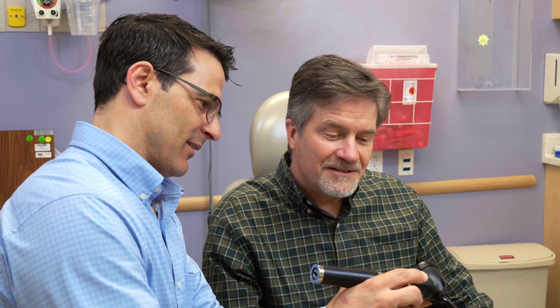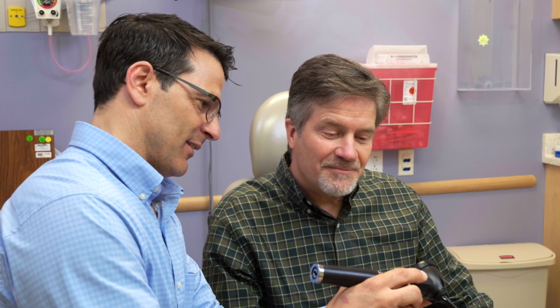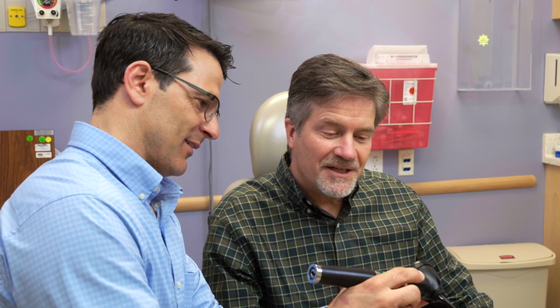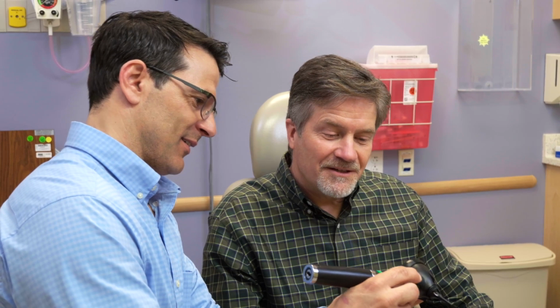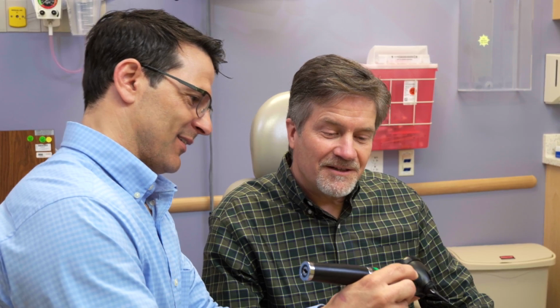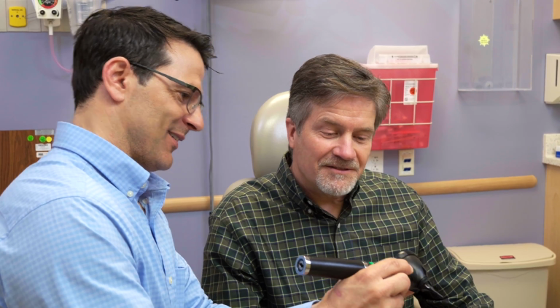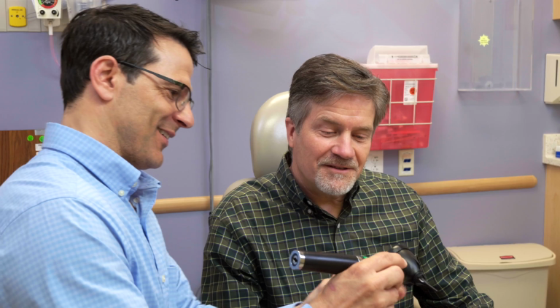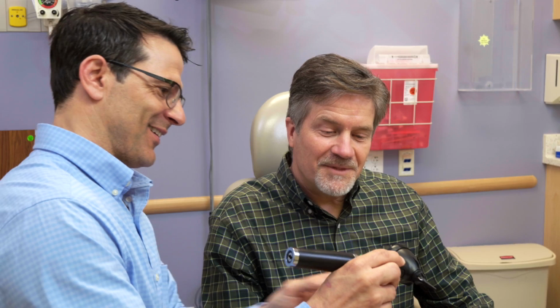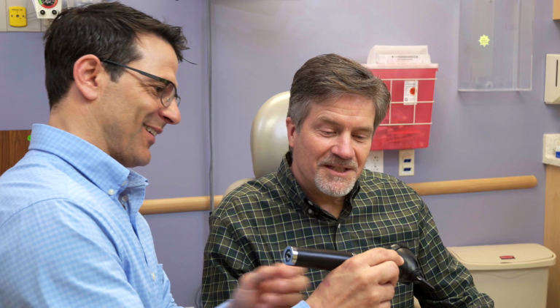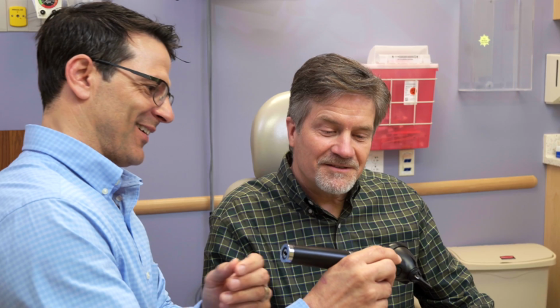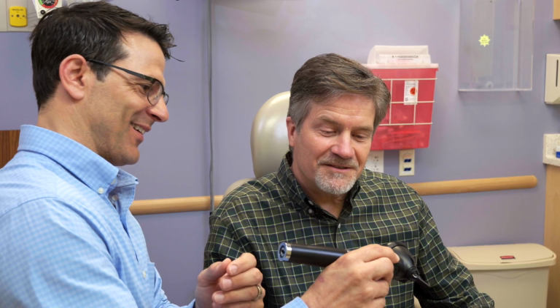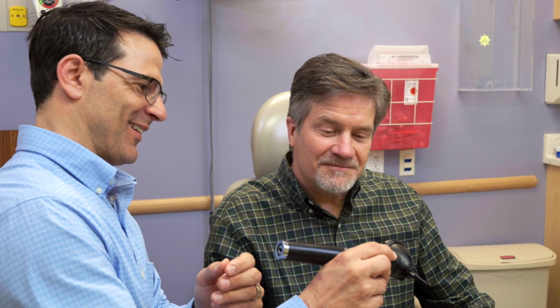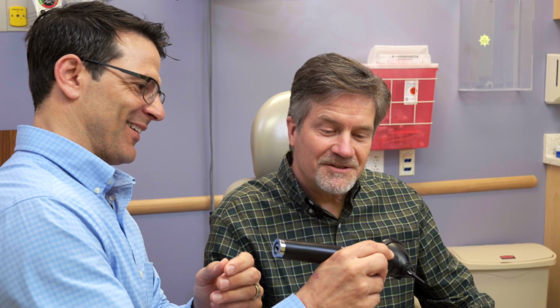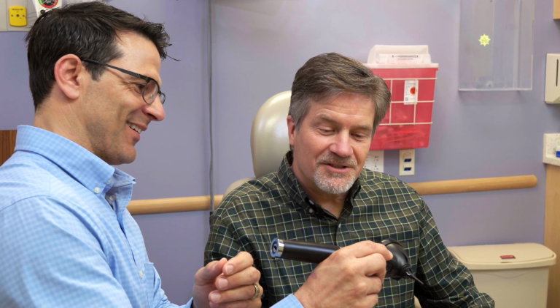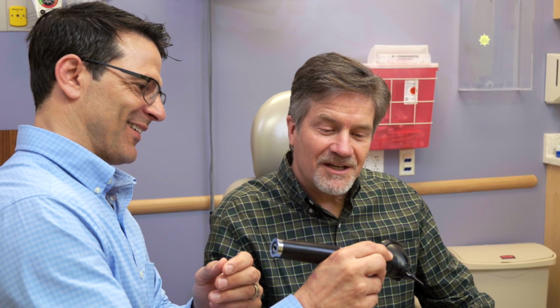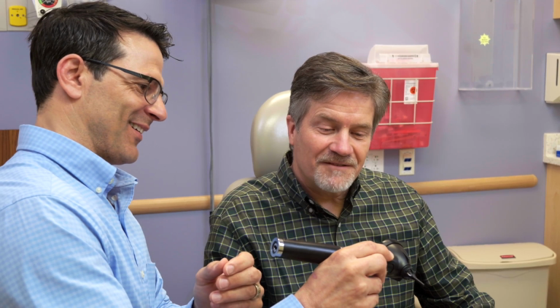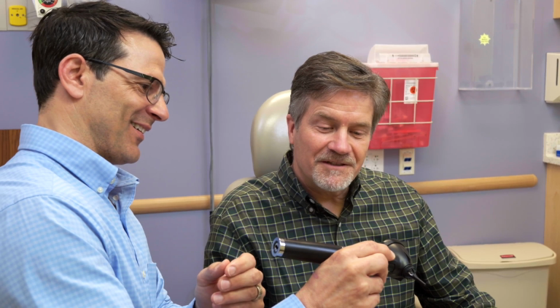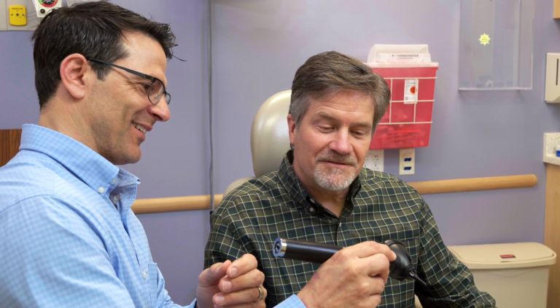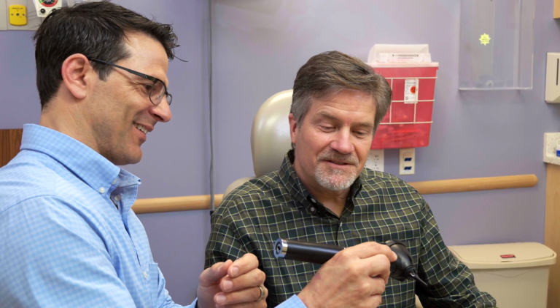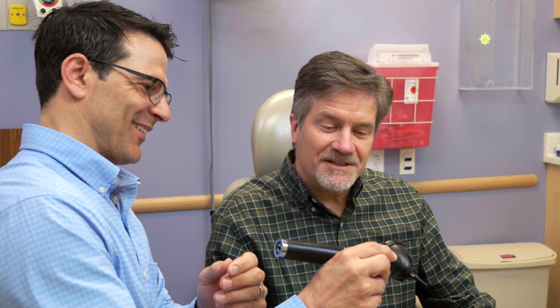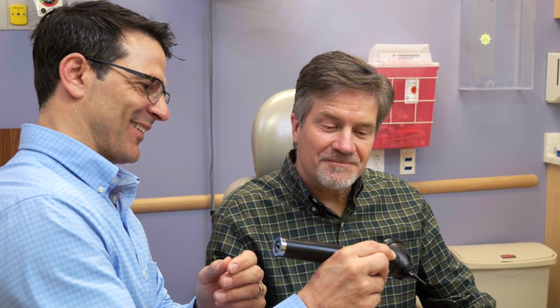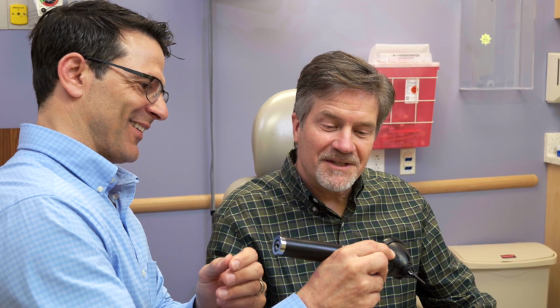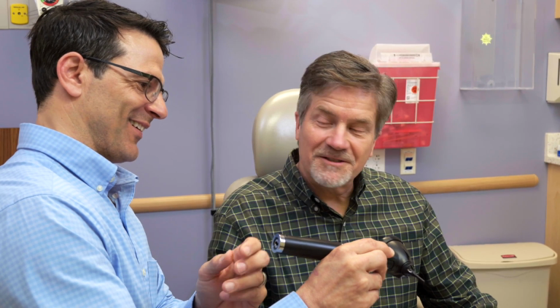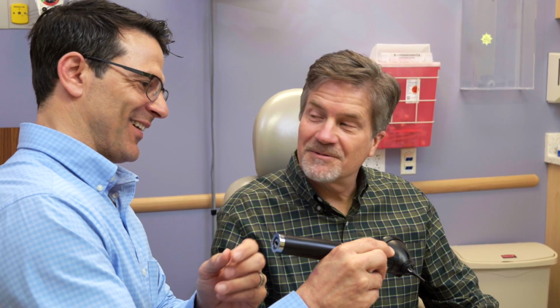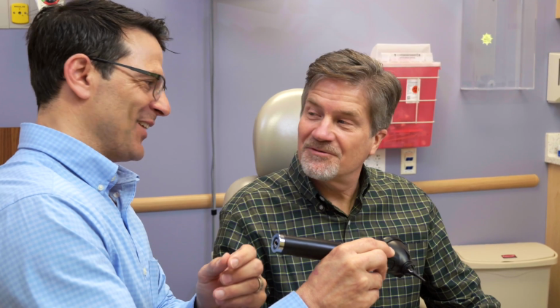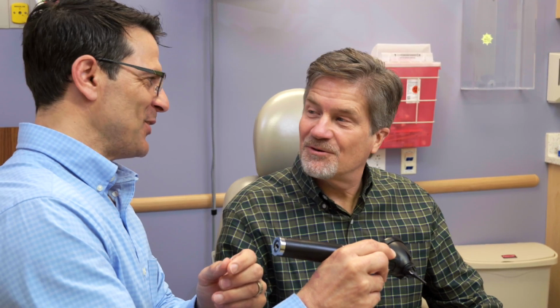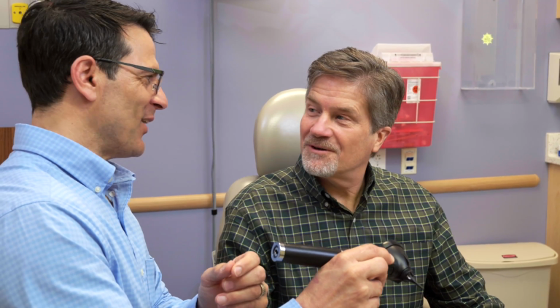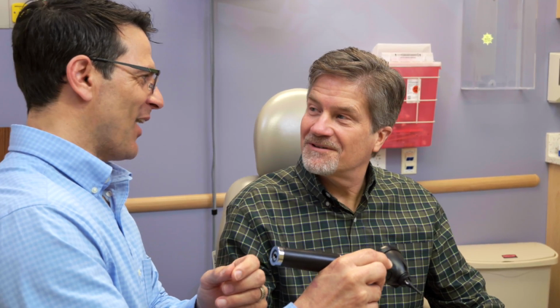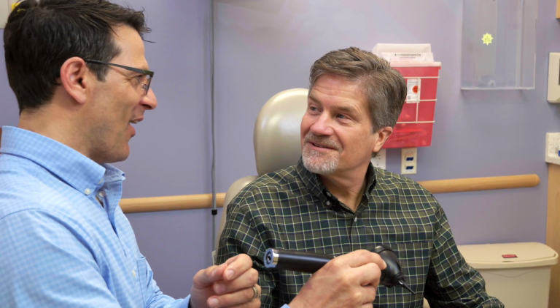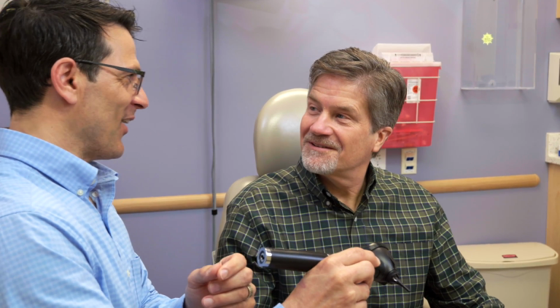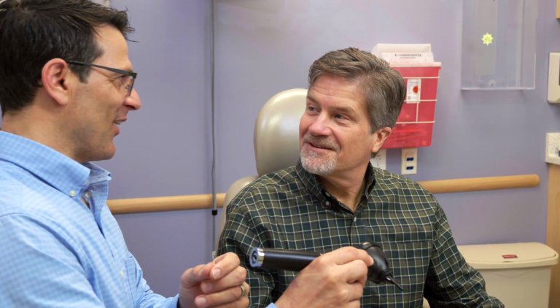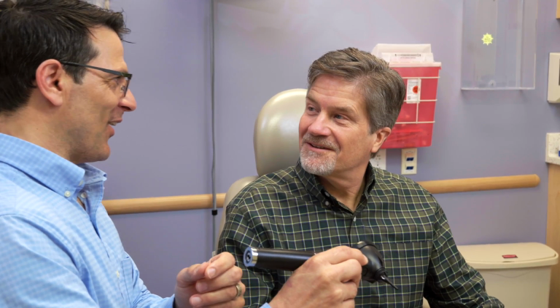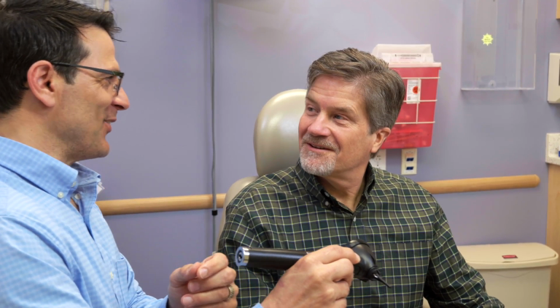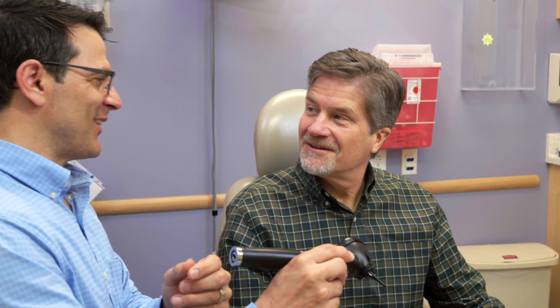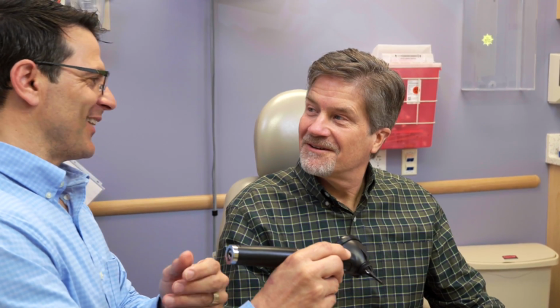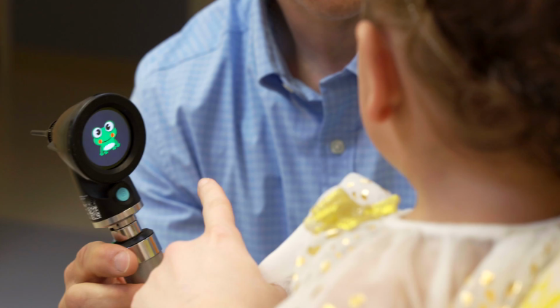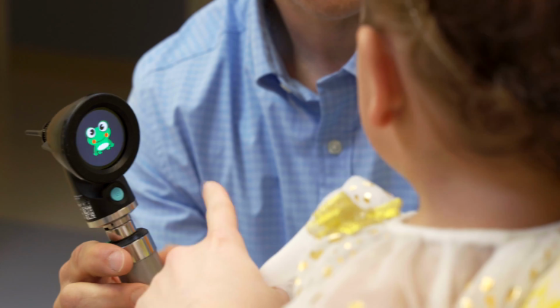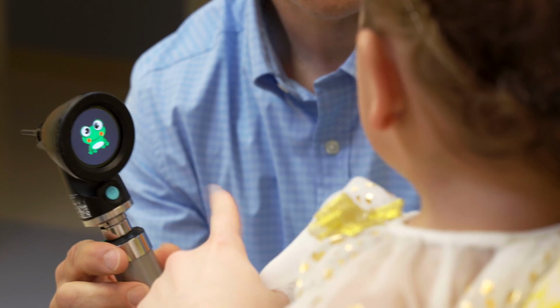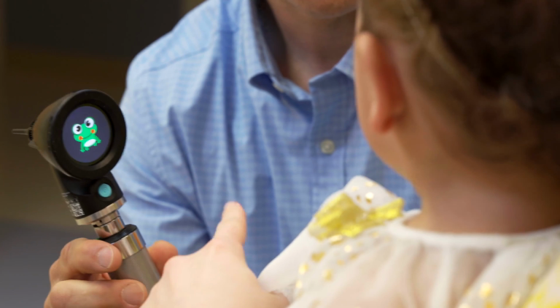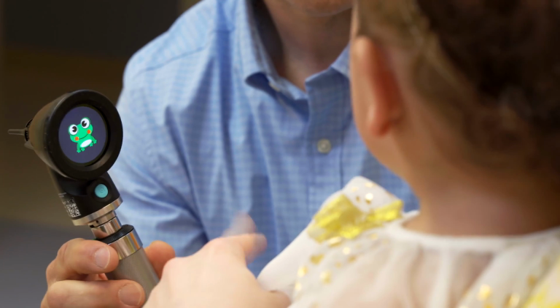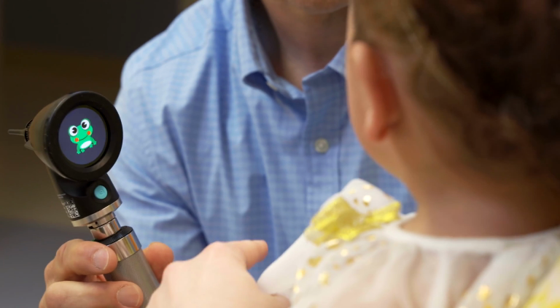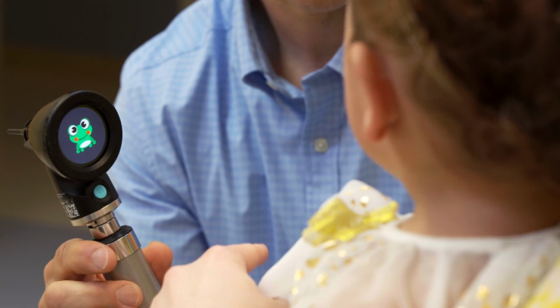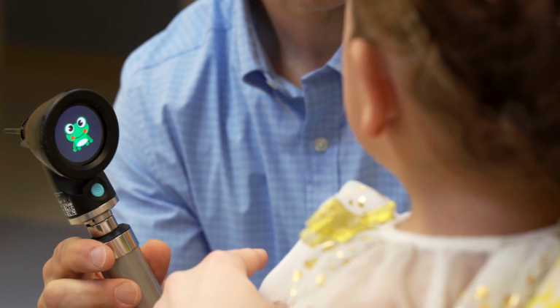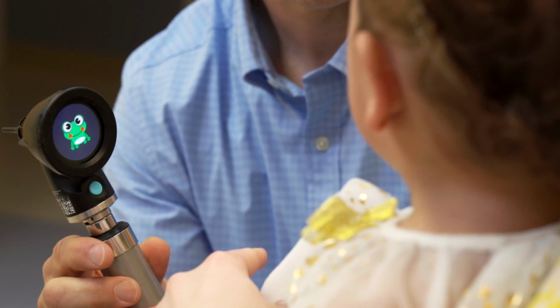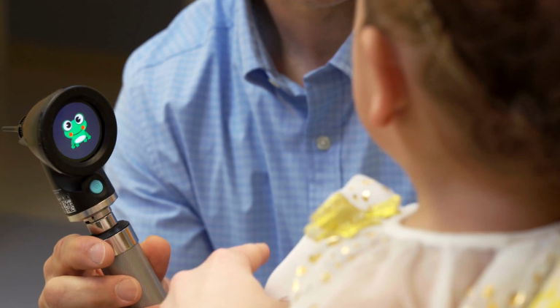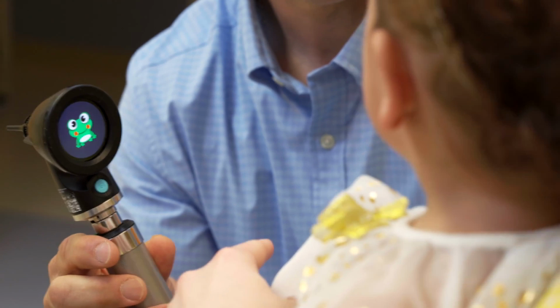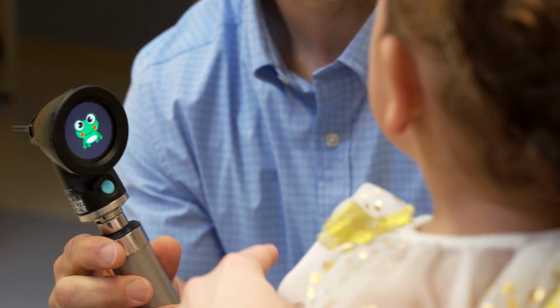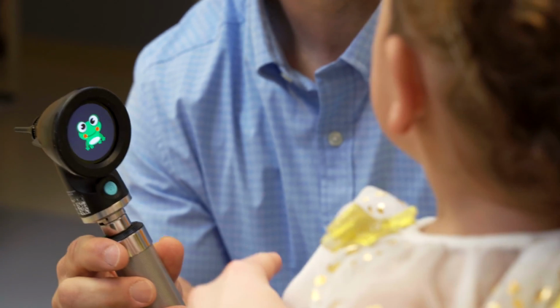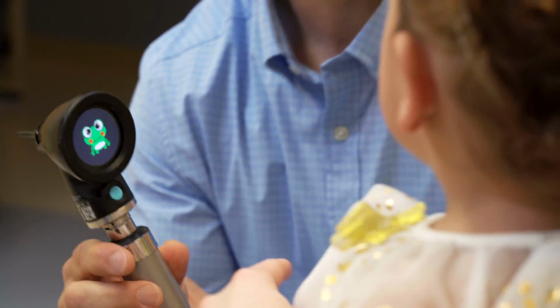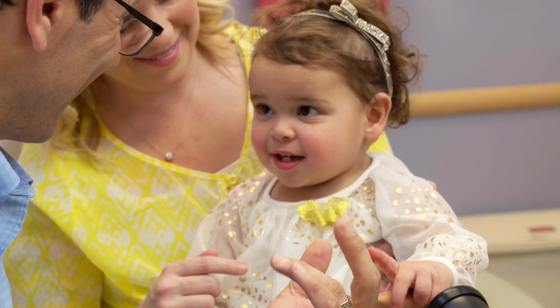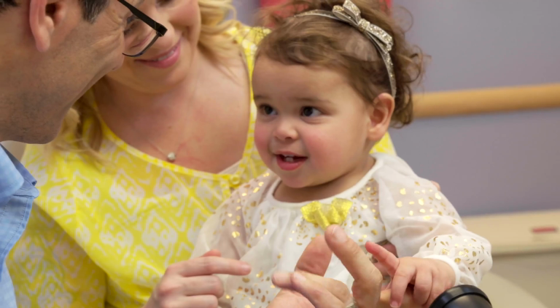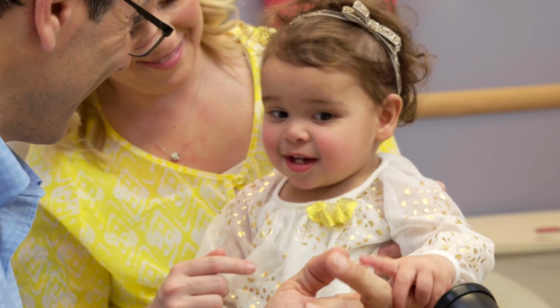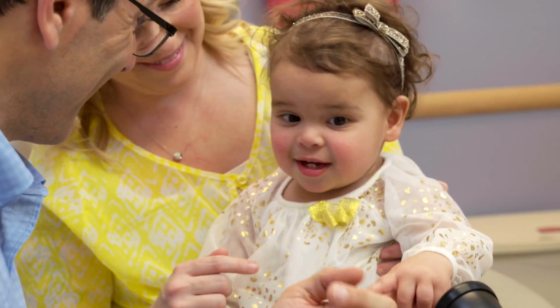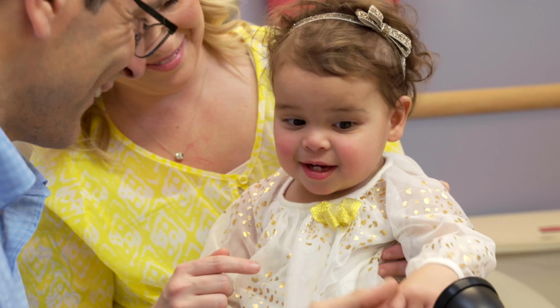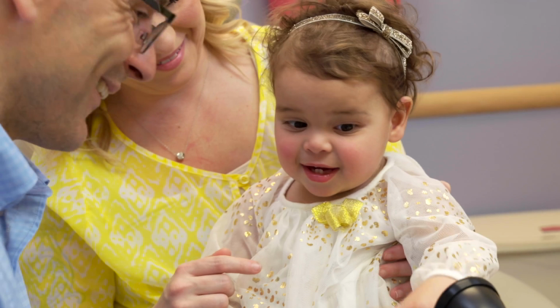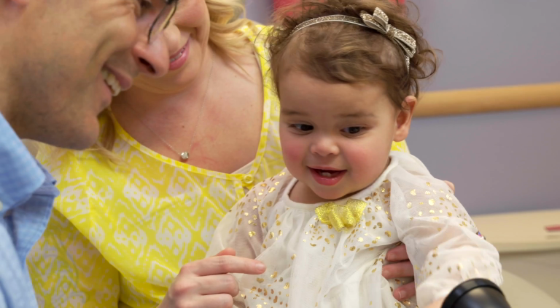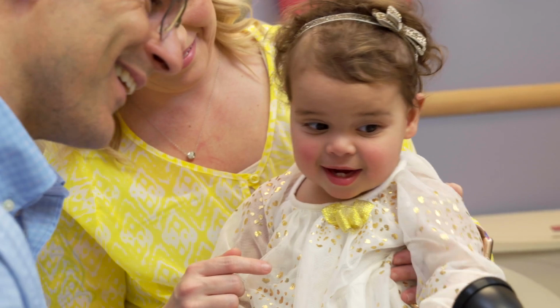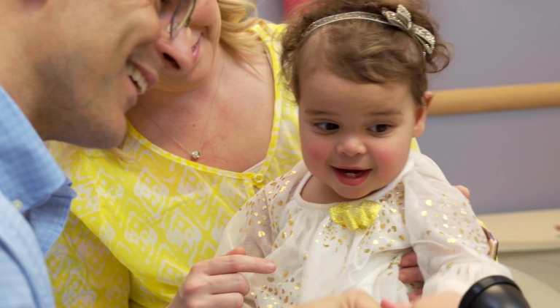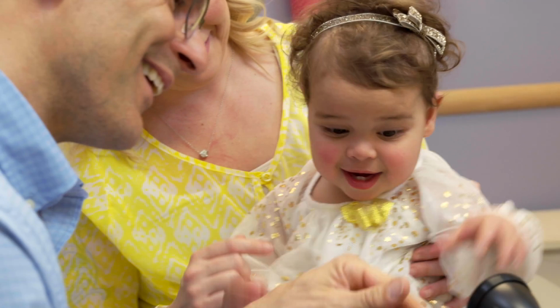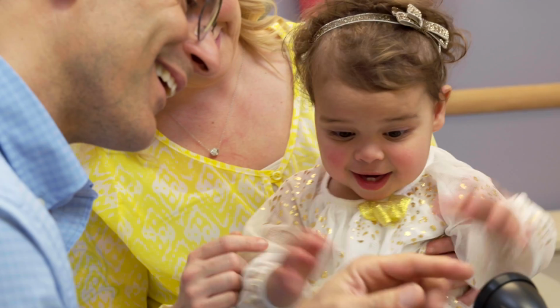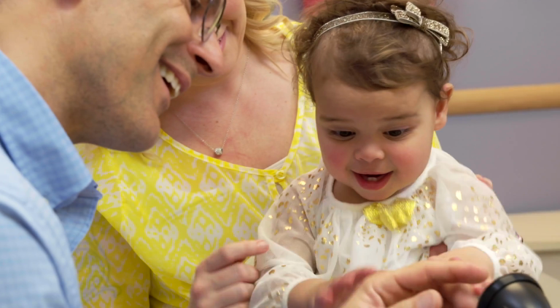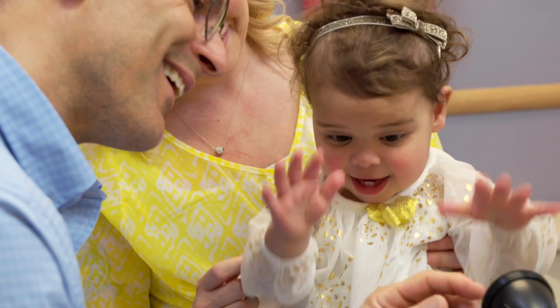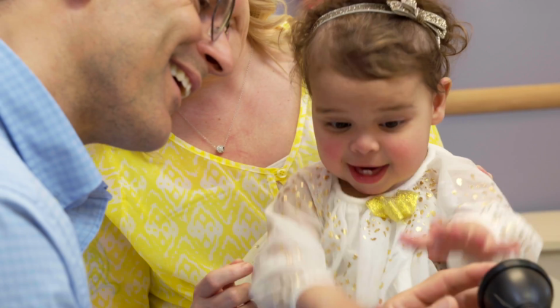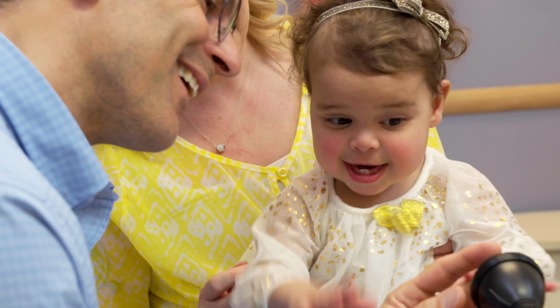Patients are amazed at seeing what their eardrums look like, and the little ones love the pediatric mode that will actually have them asking you to look in their ears again.